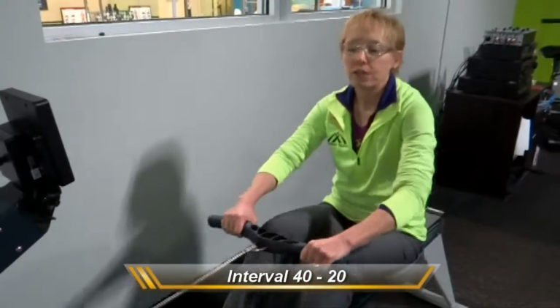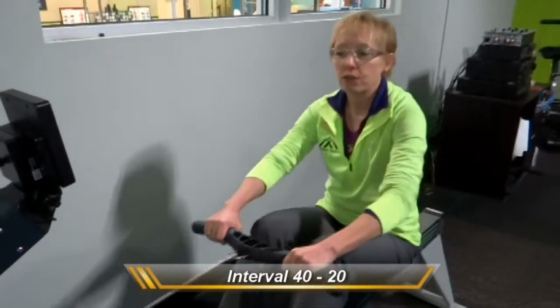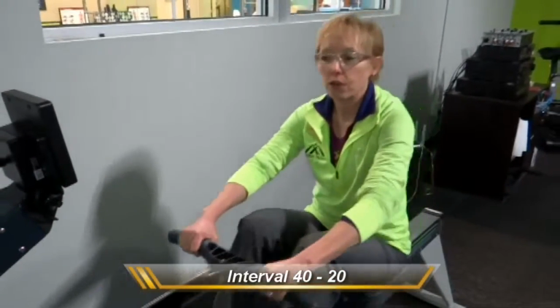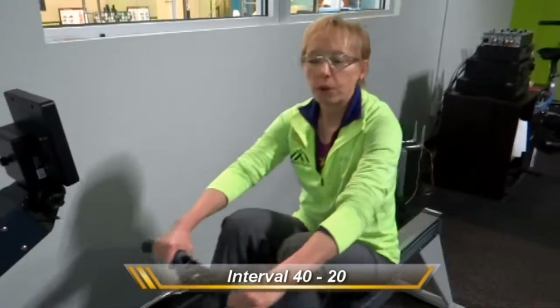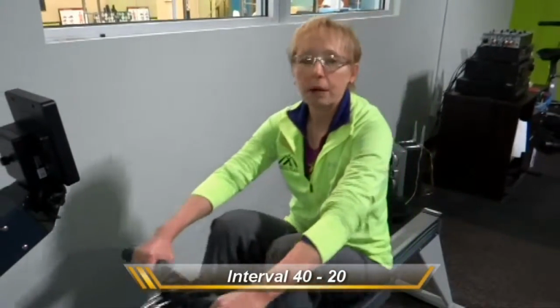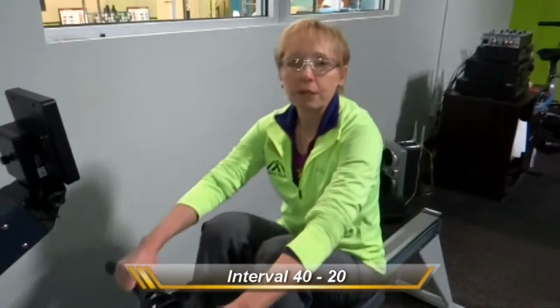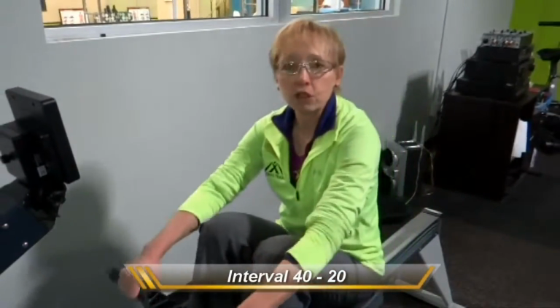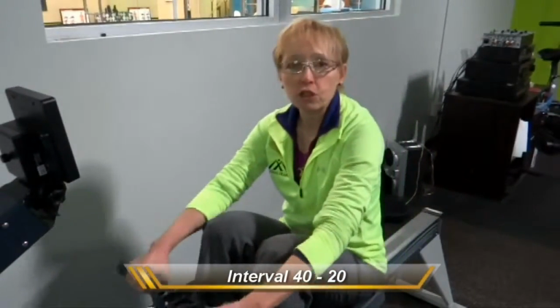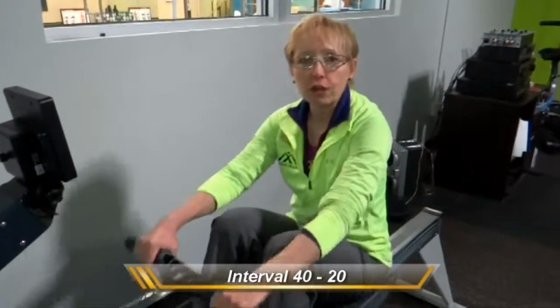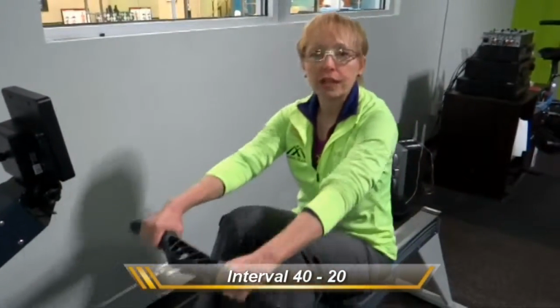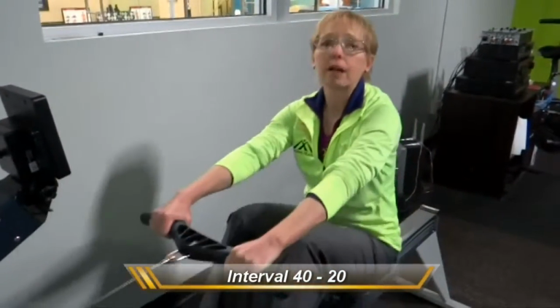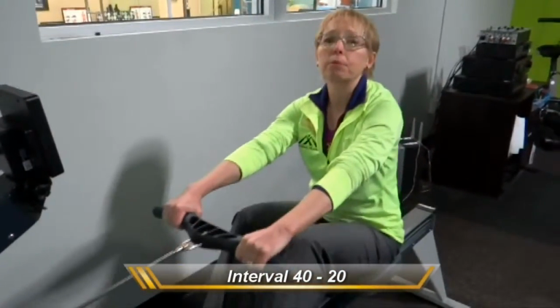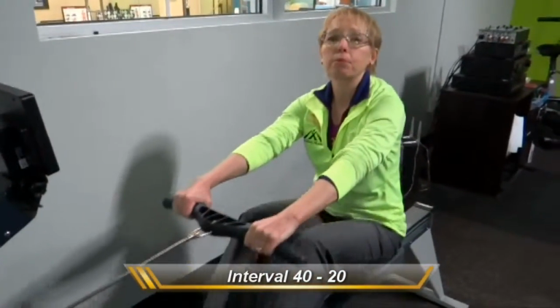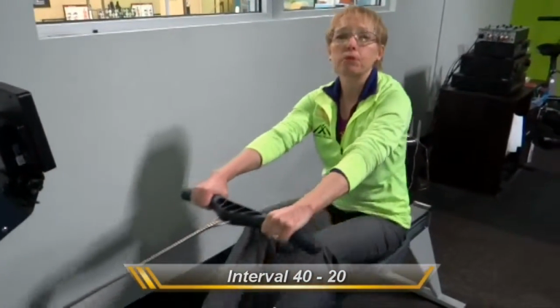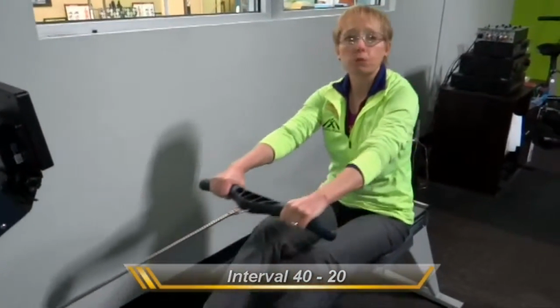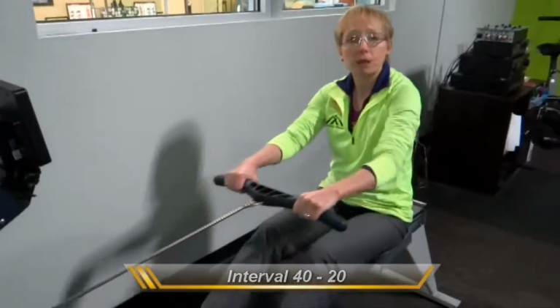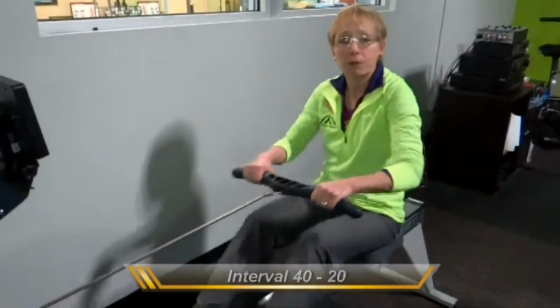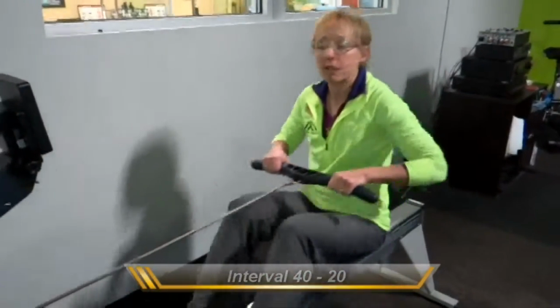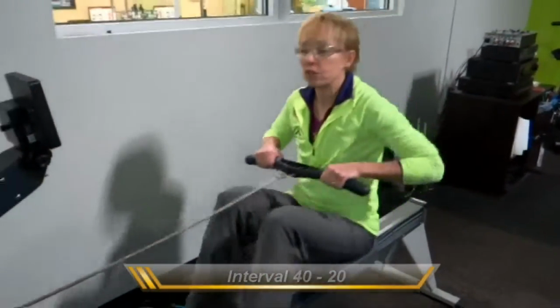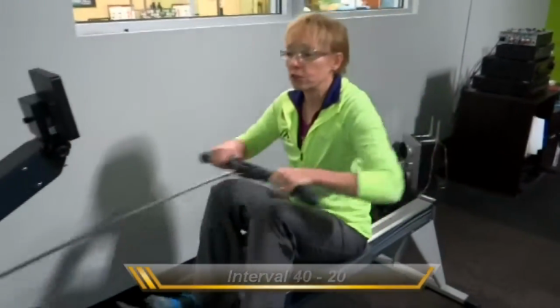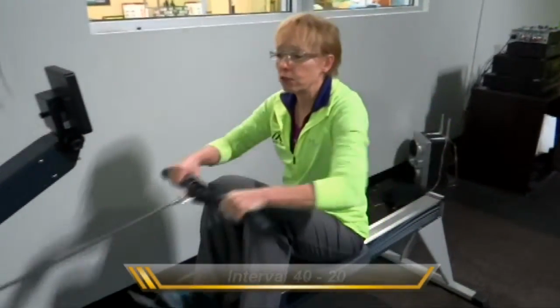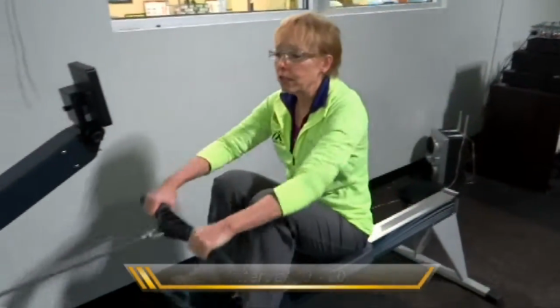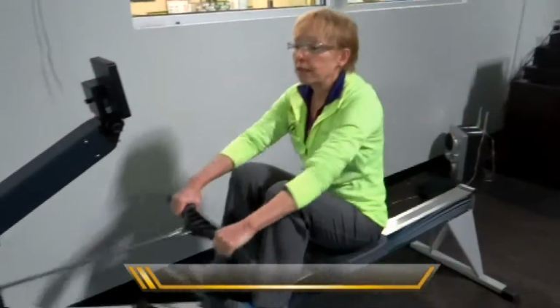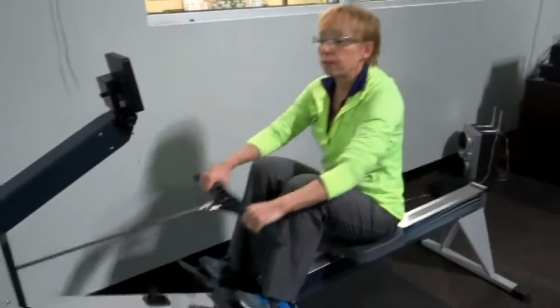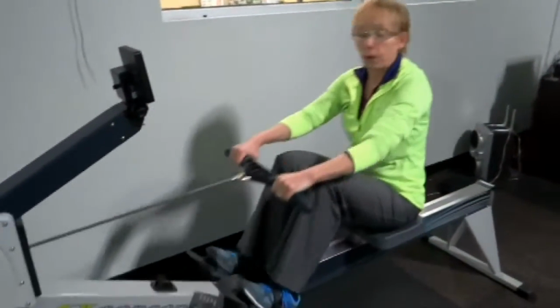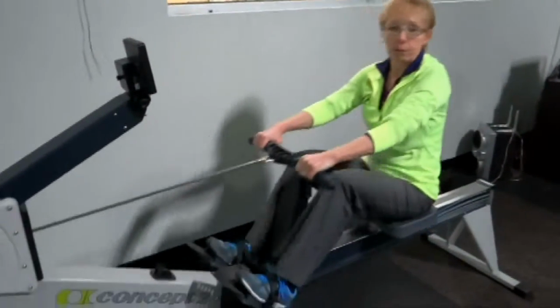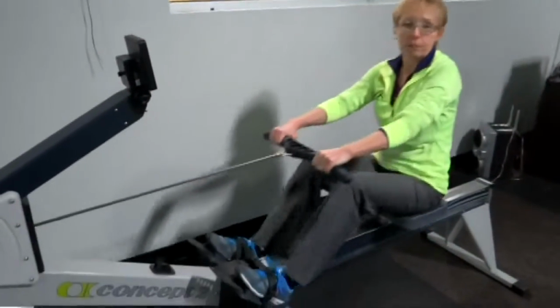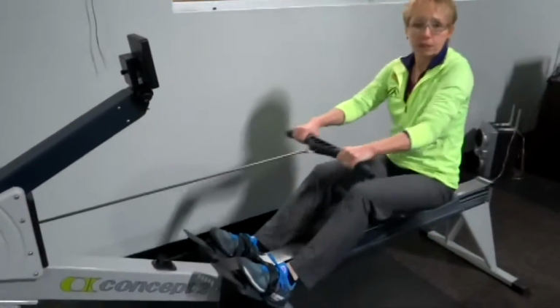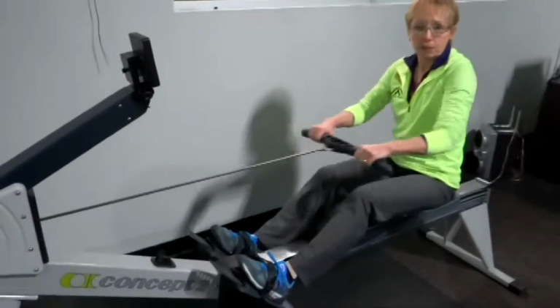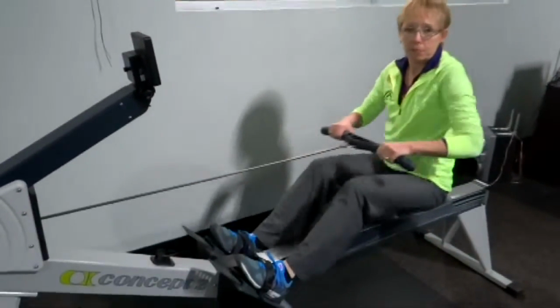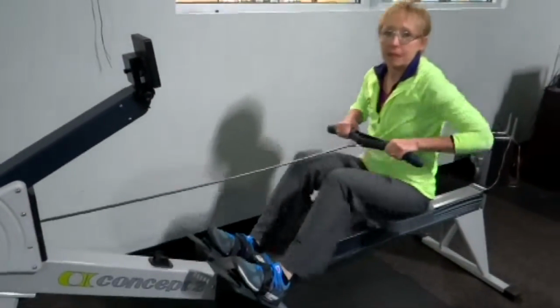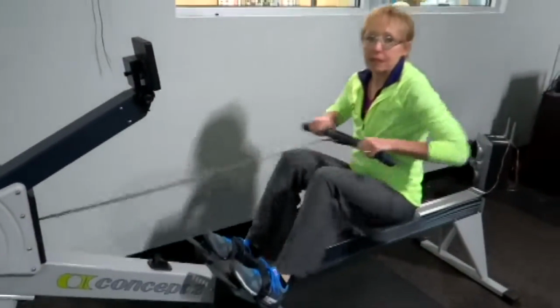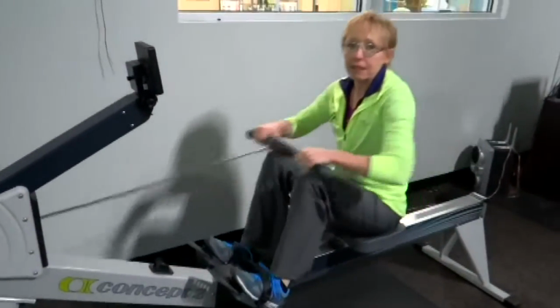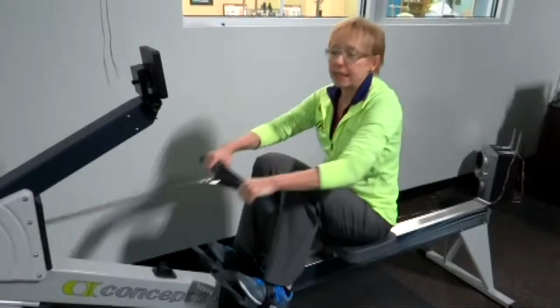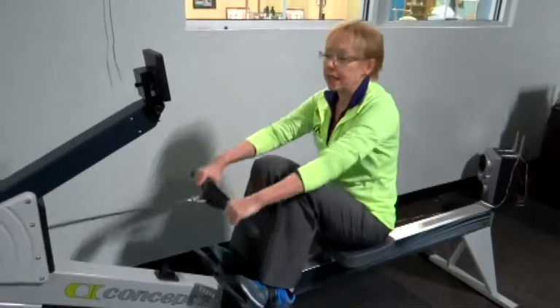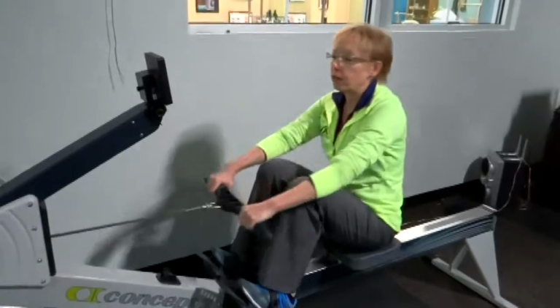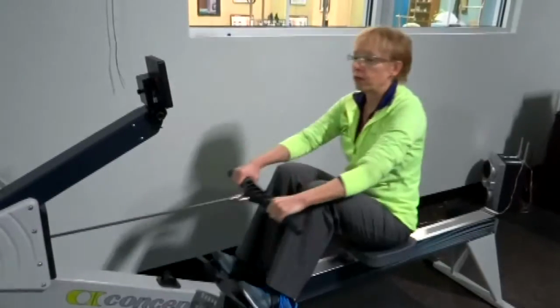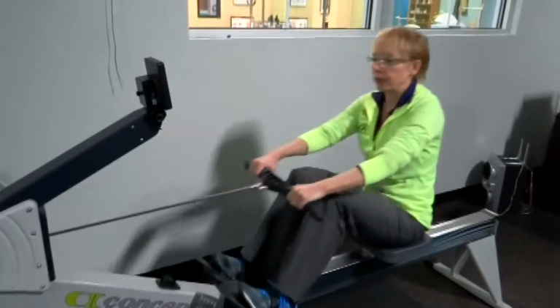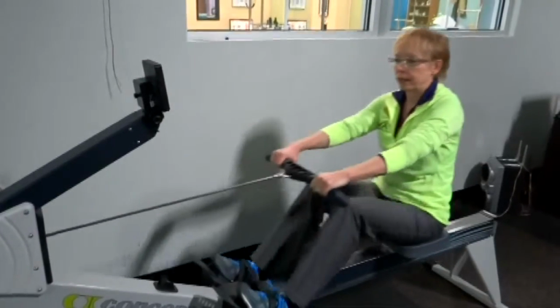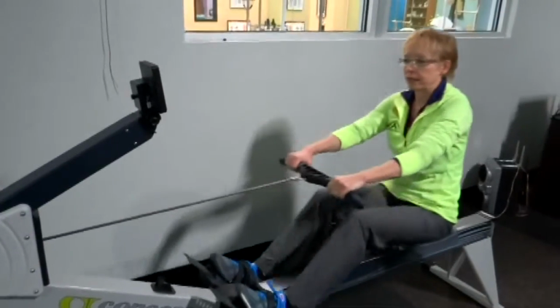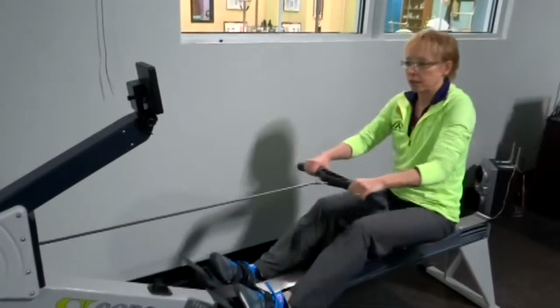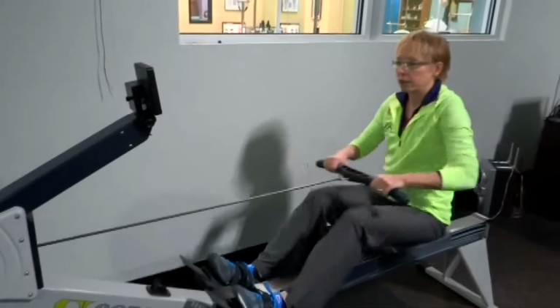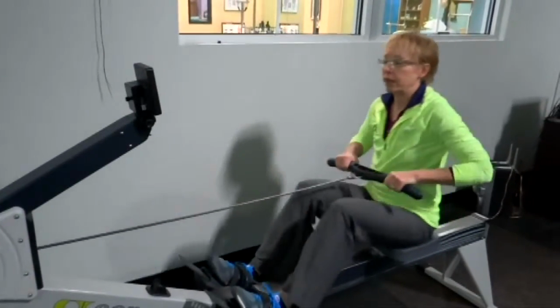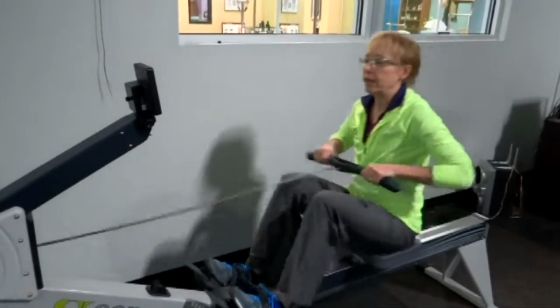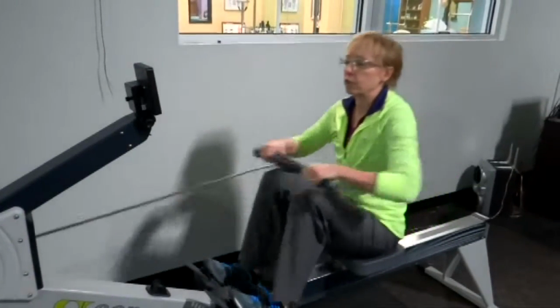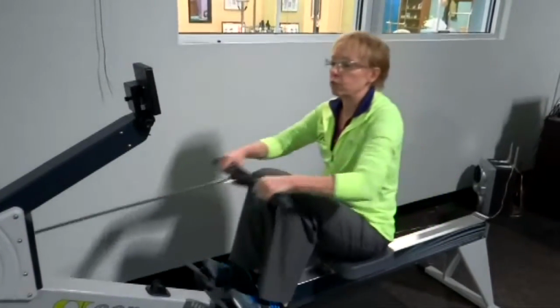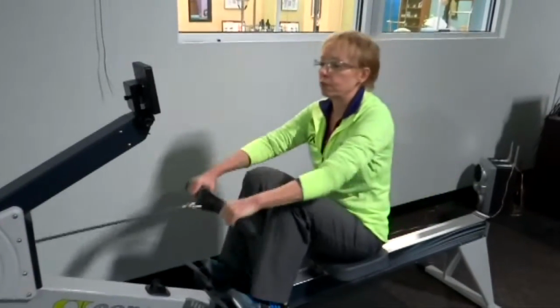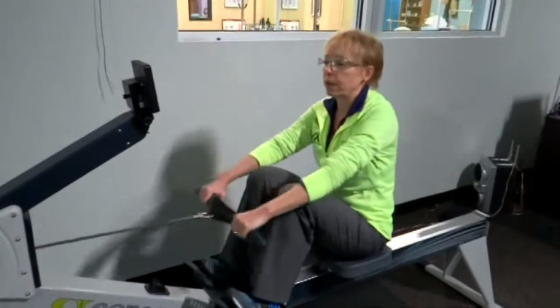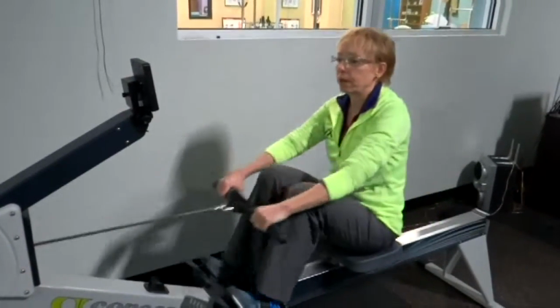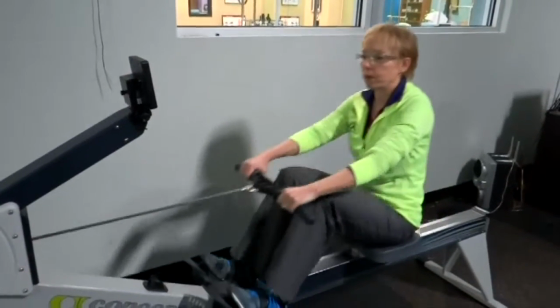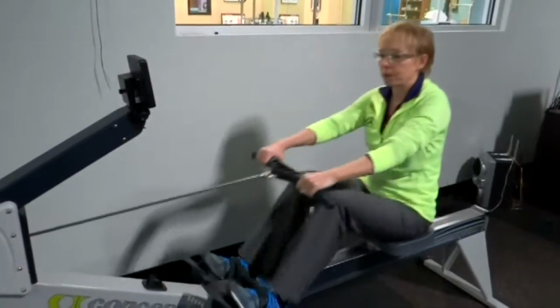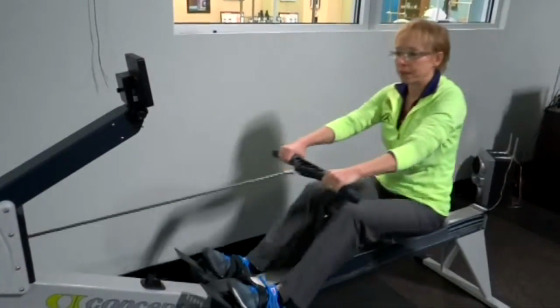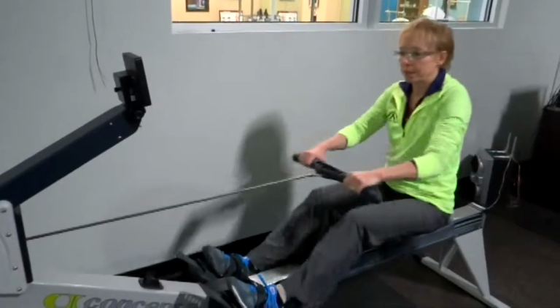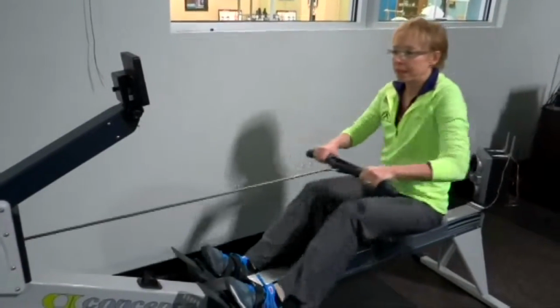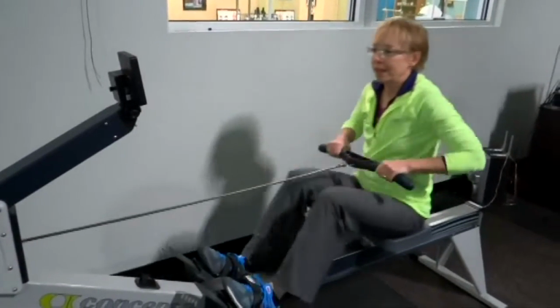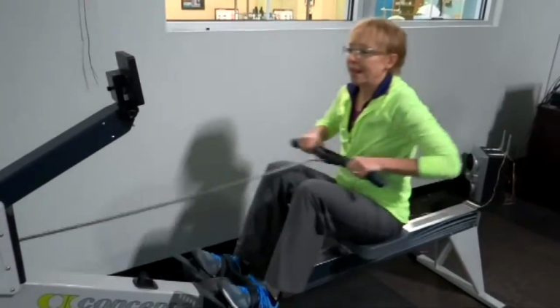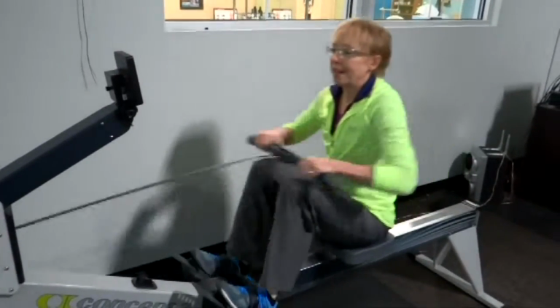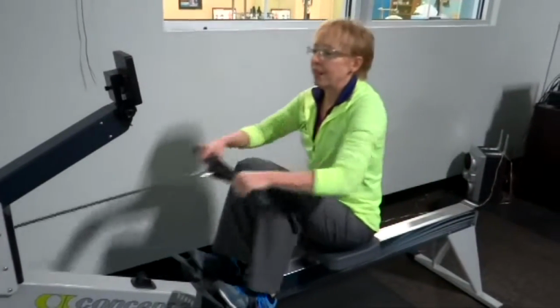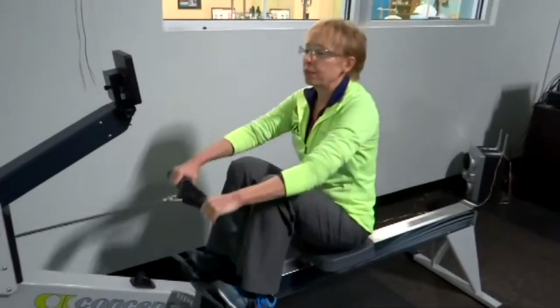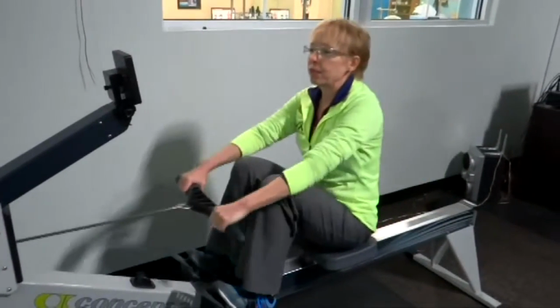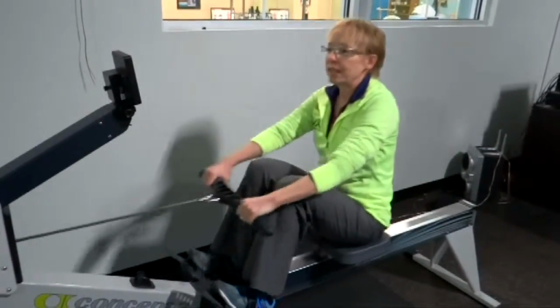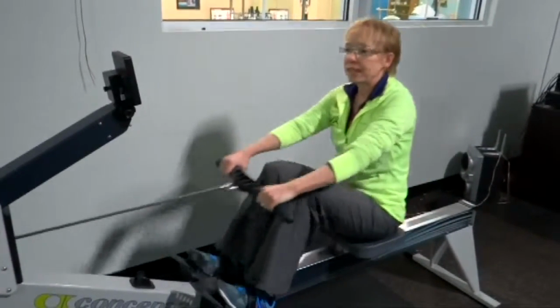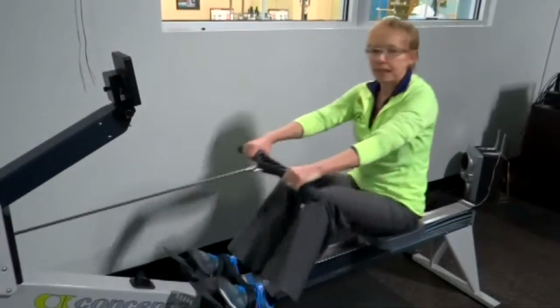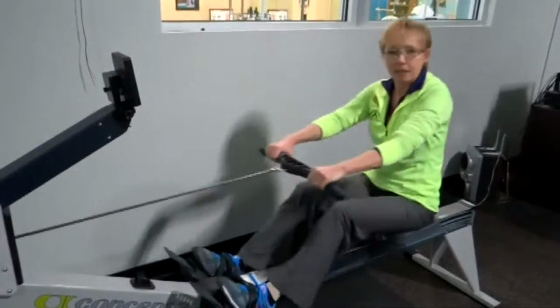So I'm going to show you a couple moves. What you want to do is warm up a little bit, get your body warming up. Then we're going to hit it.